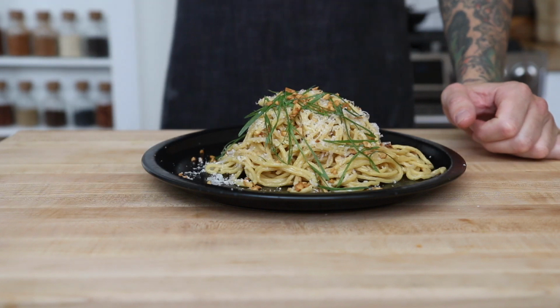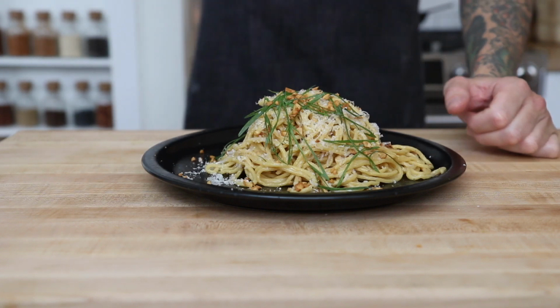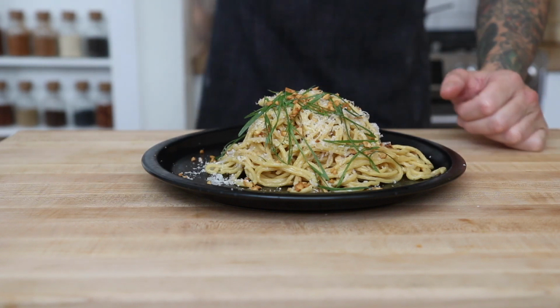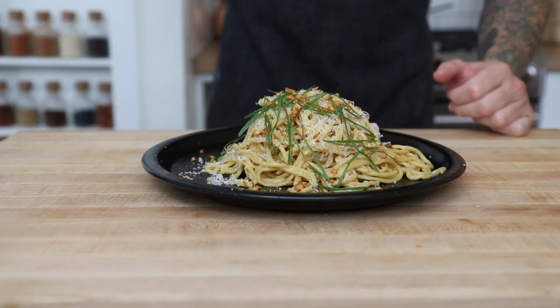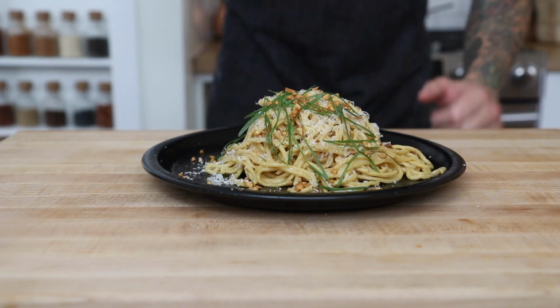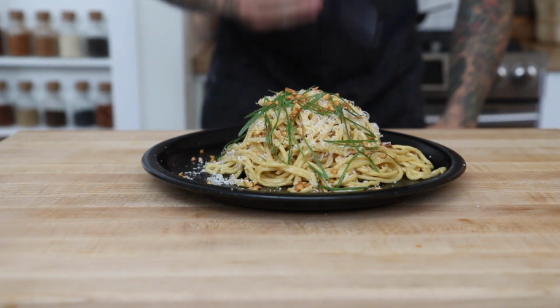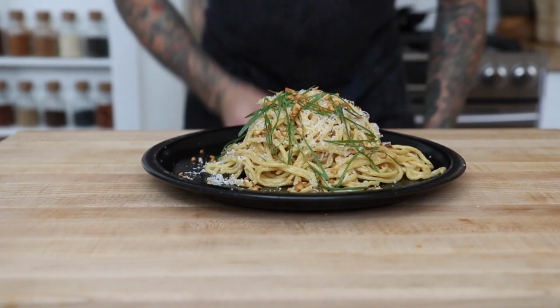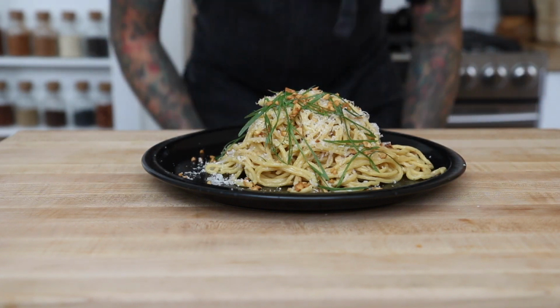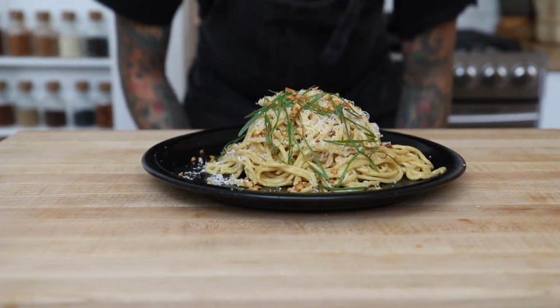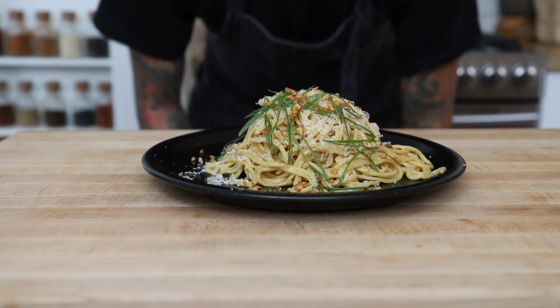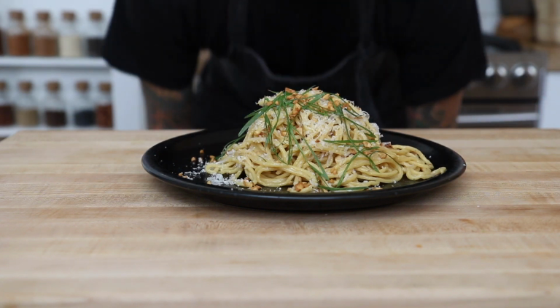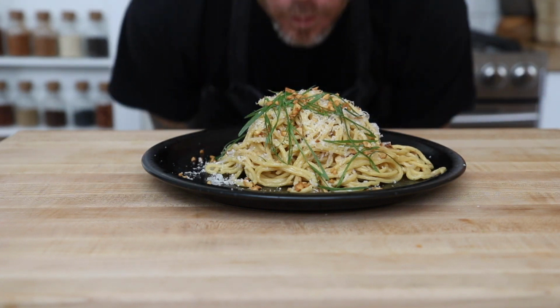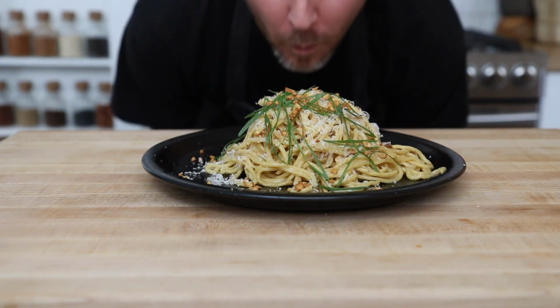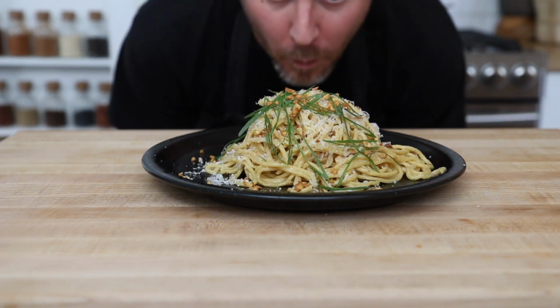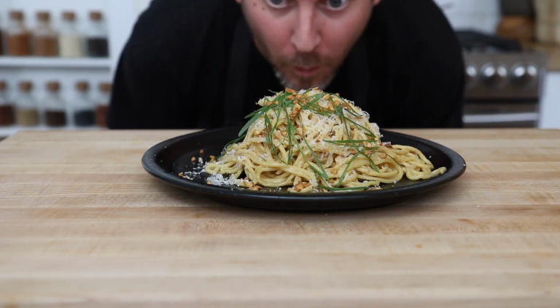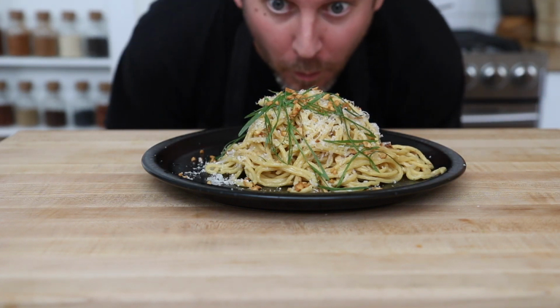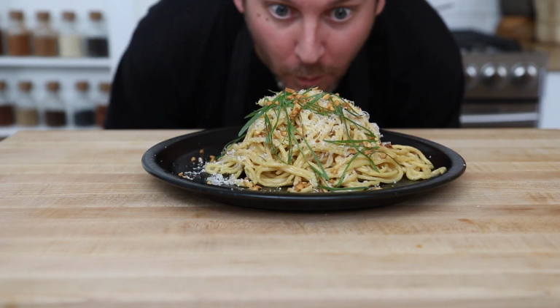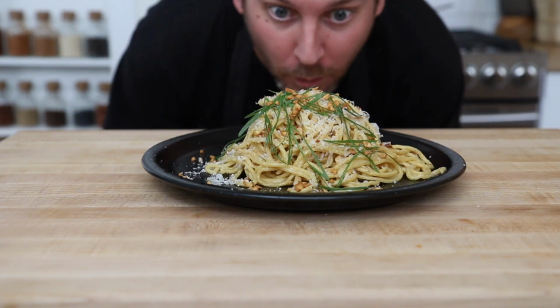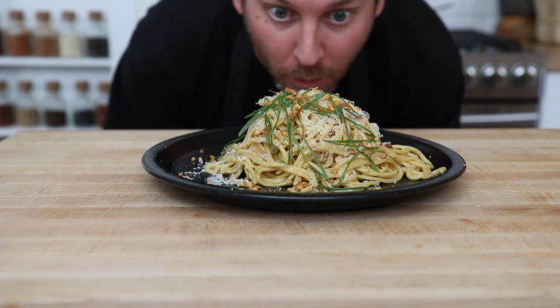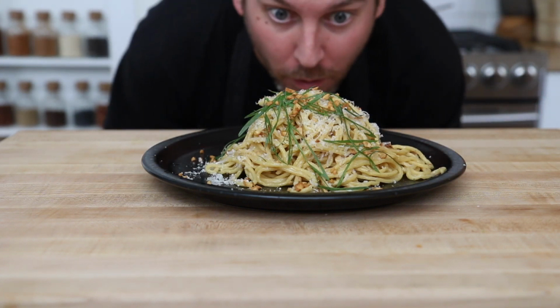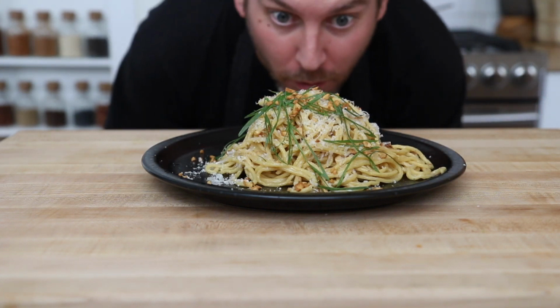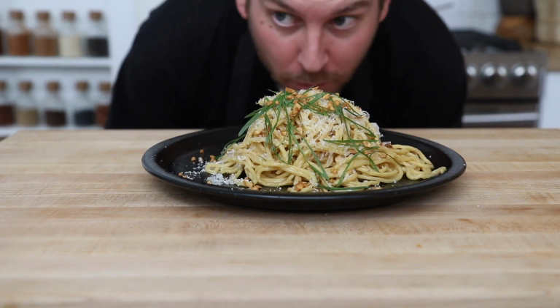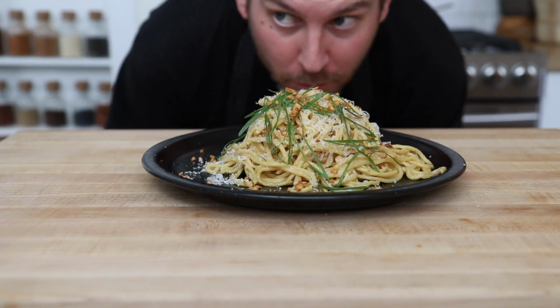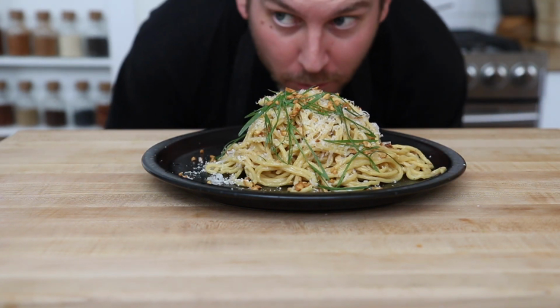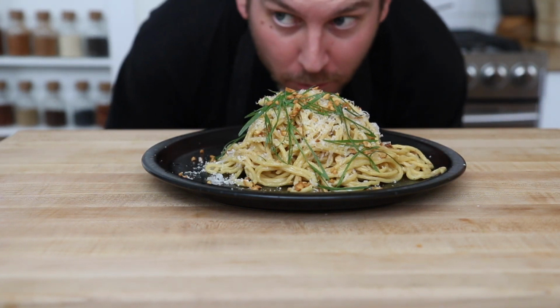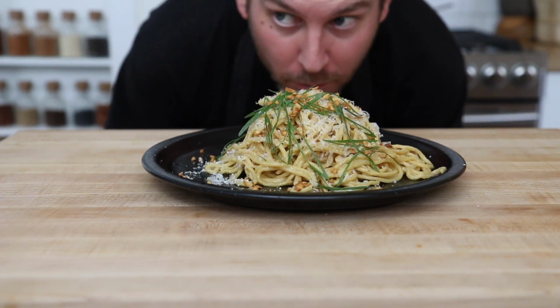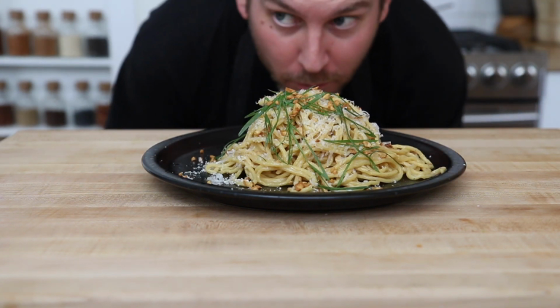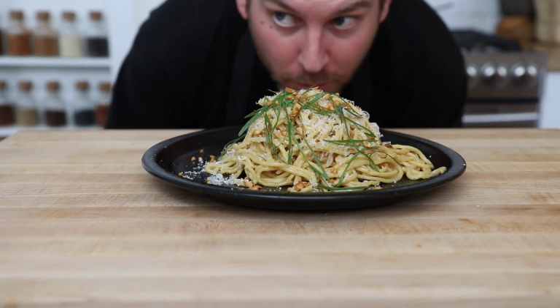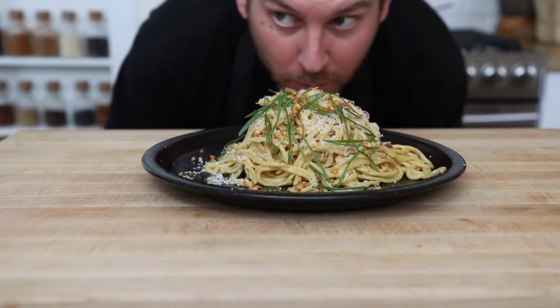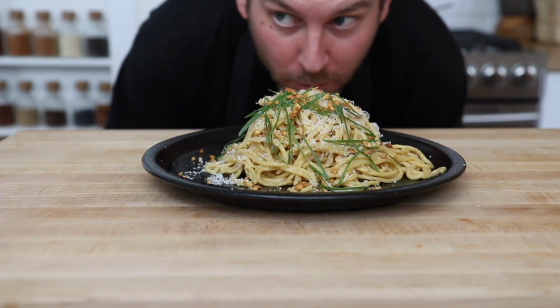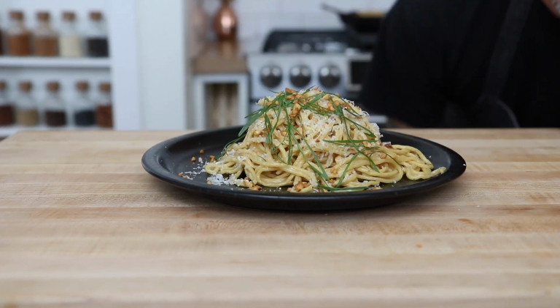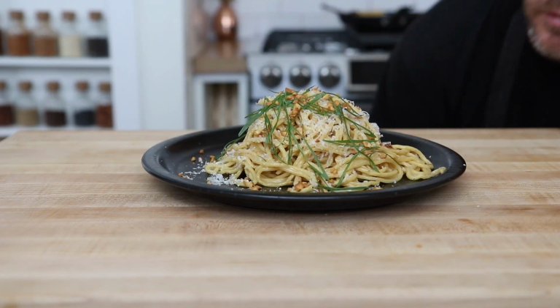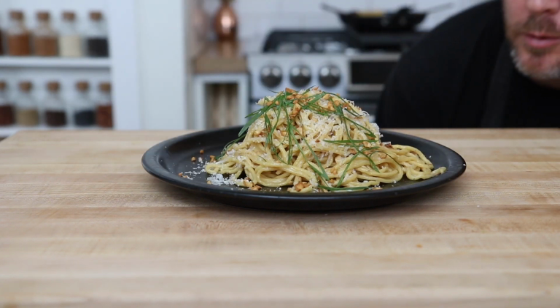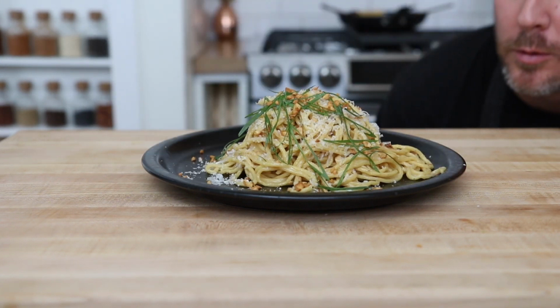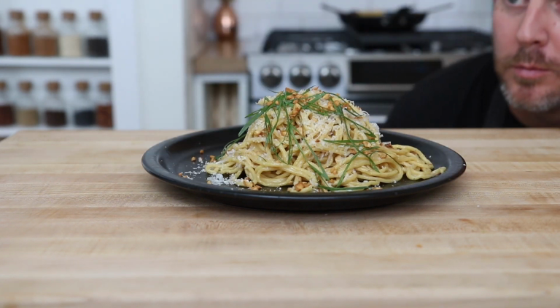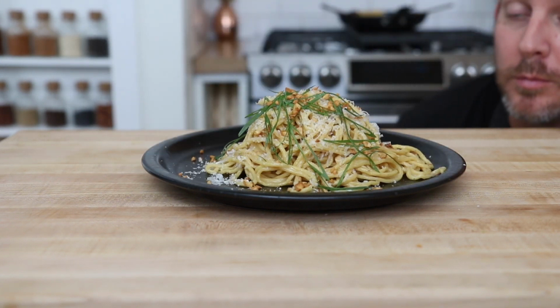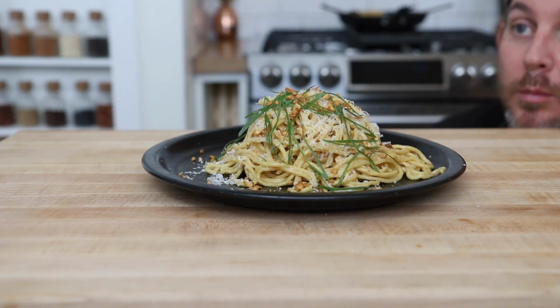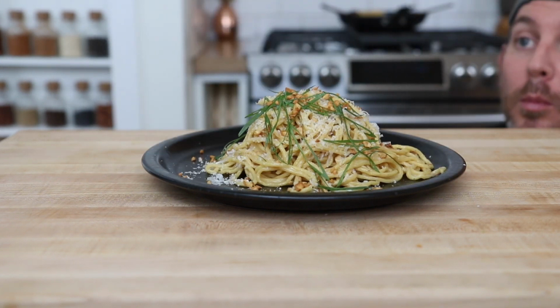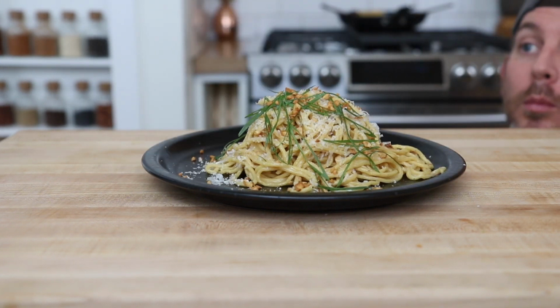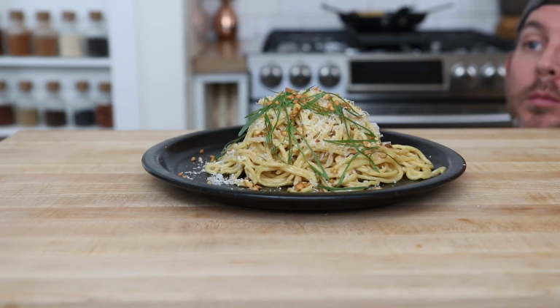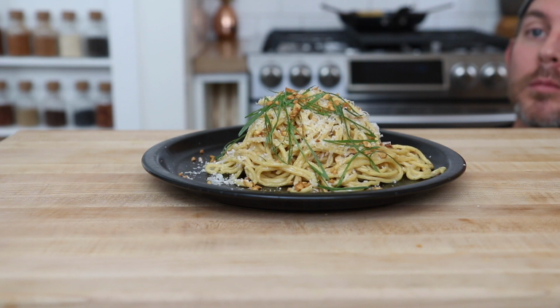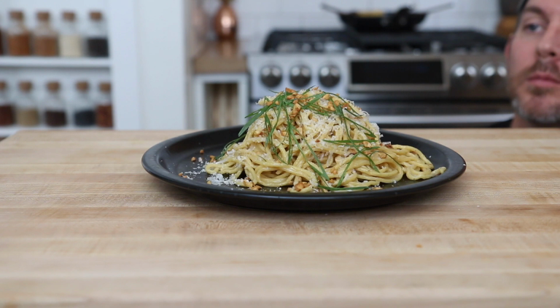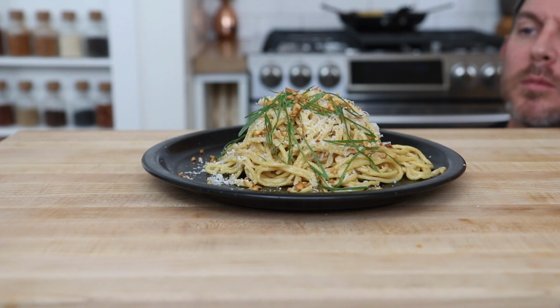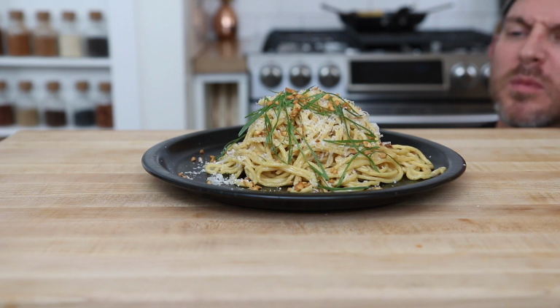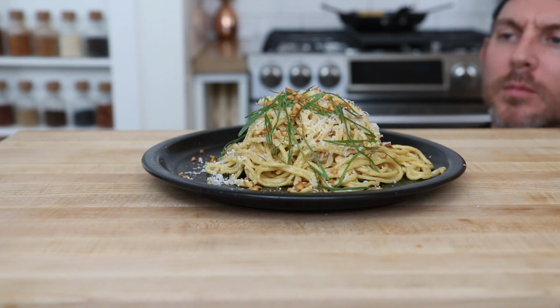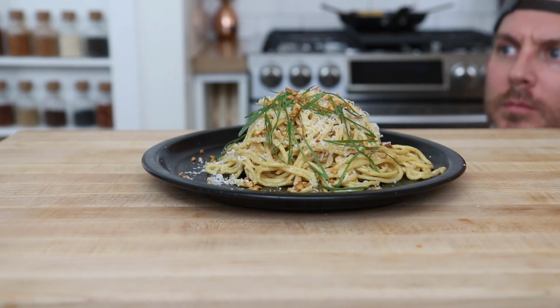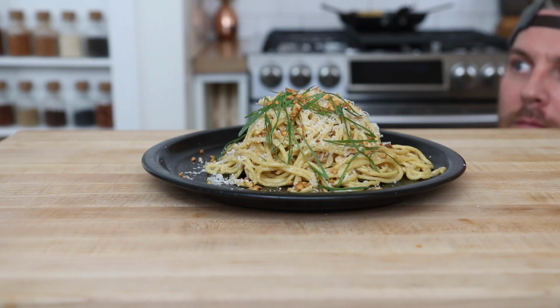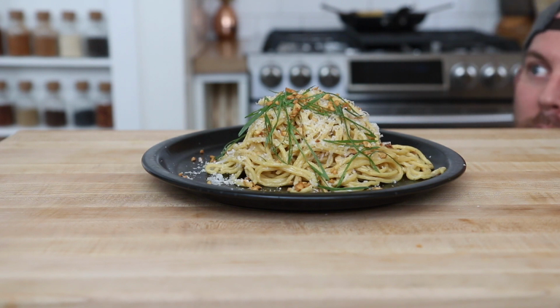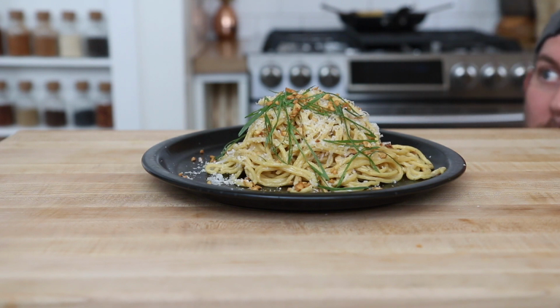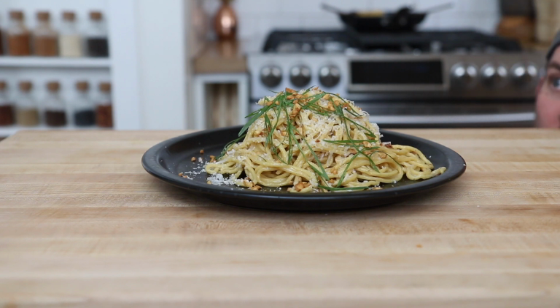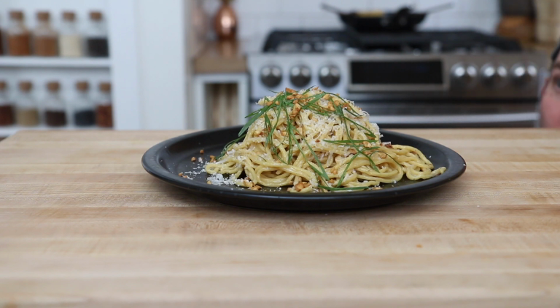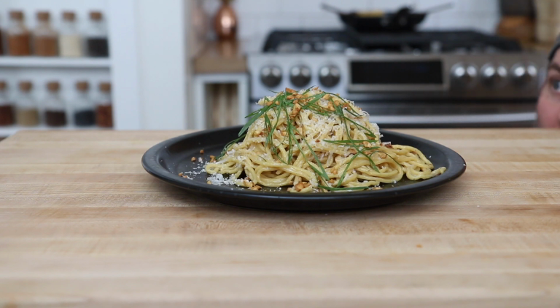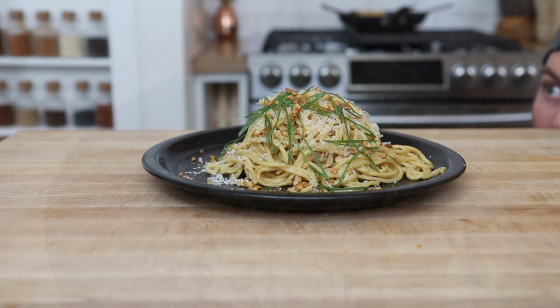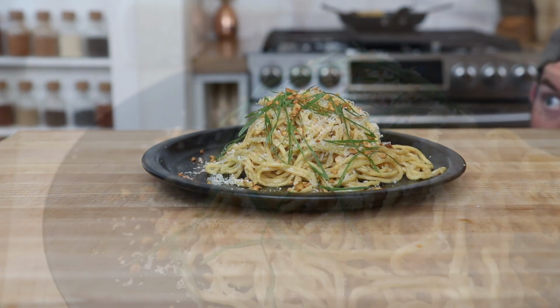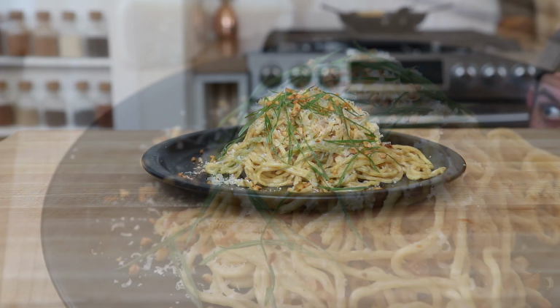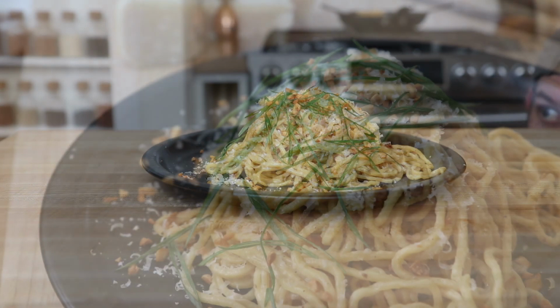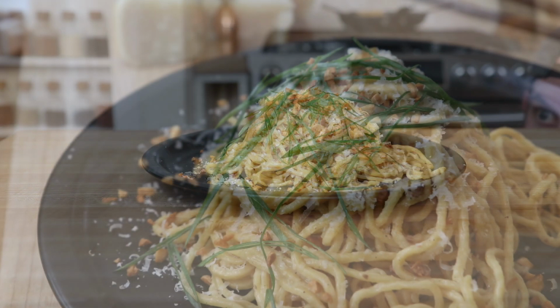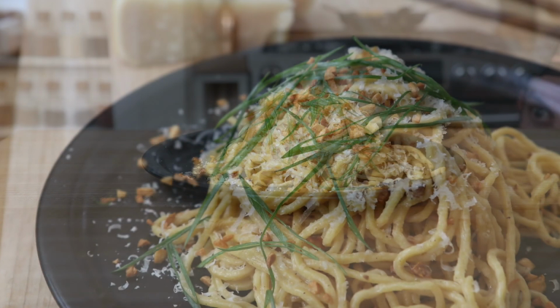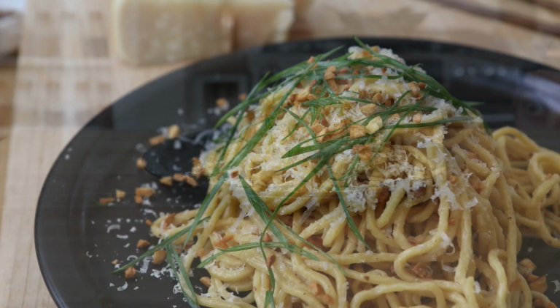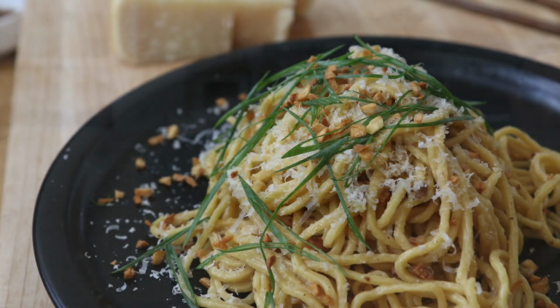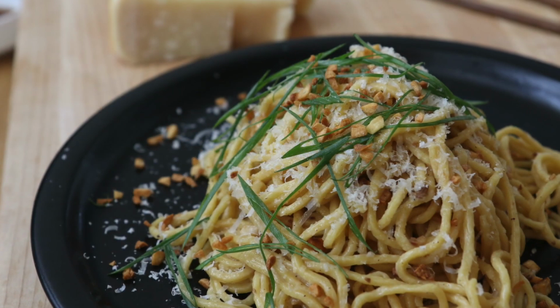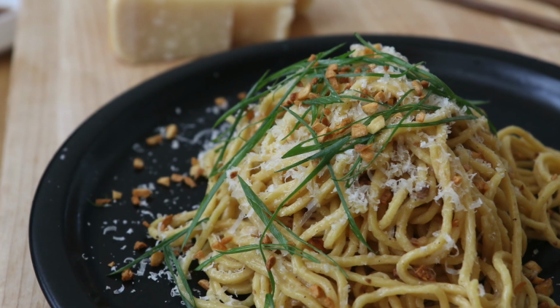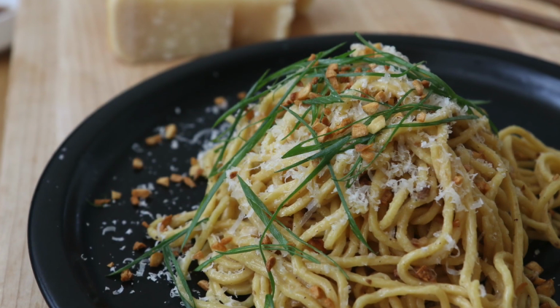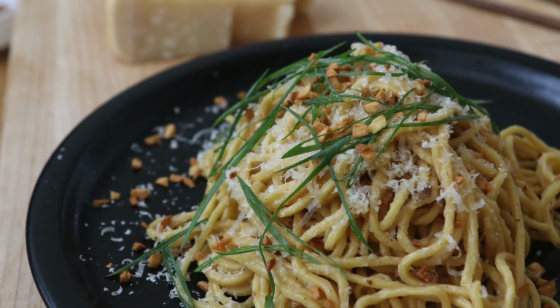Hi everyone. Today I'll show you how to make this delicious Asian garlic butter noodle recipe. This is a great example of how two cultures come together to make a great dish.